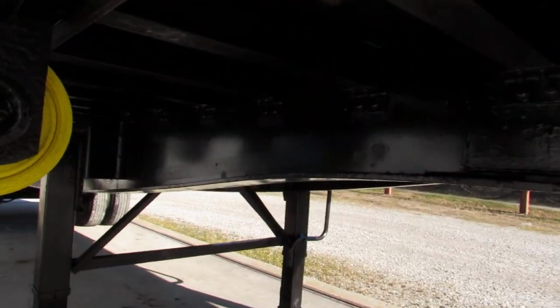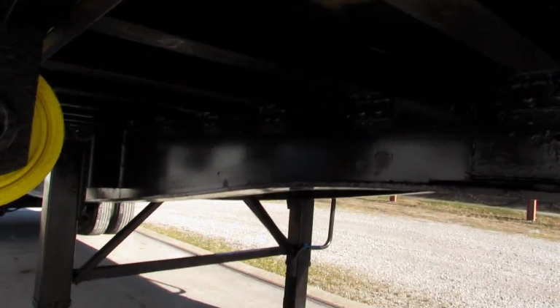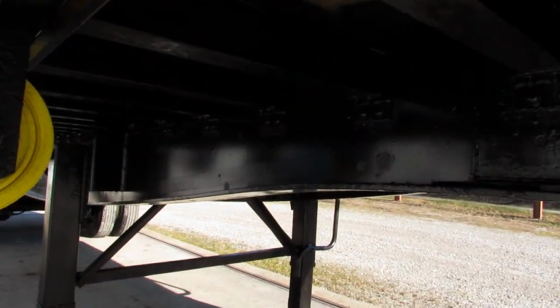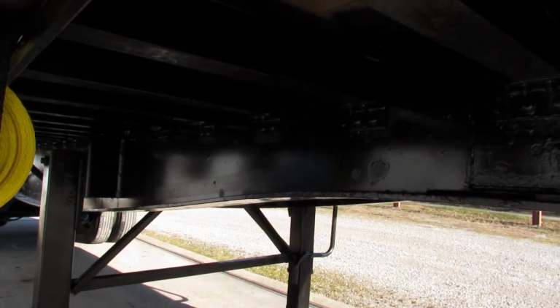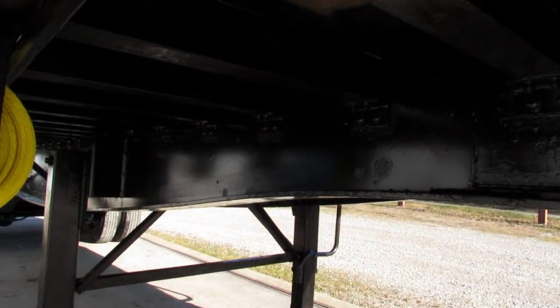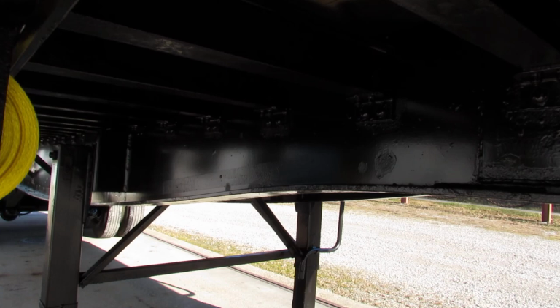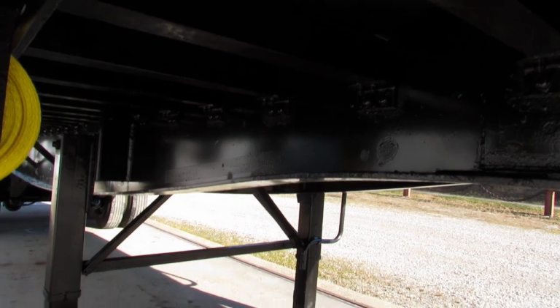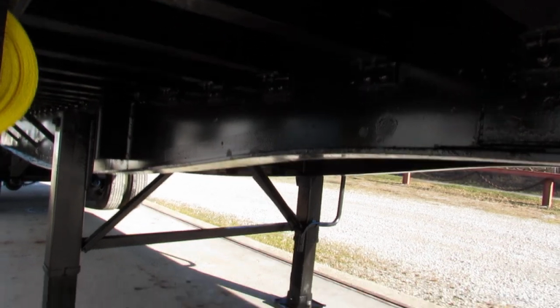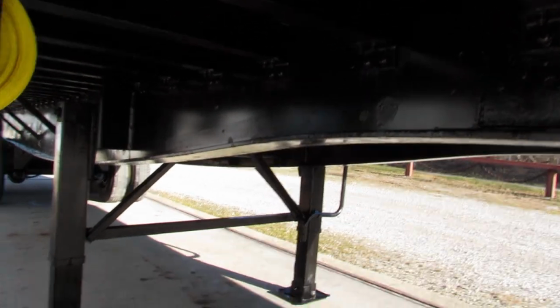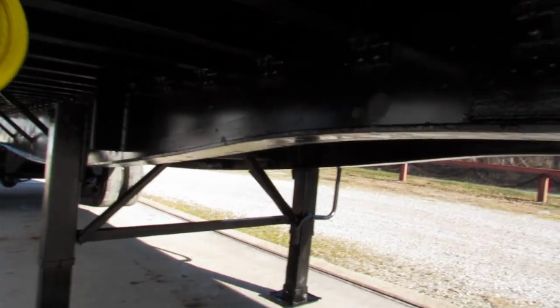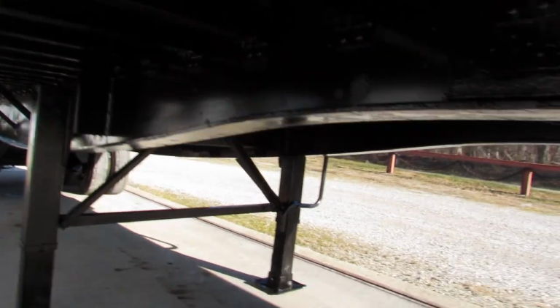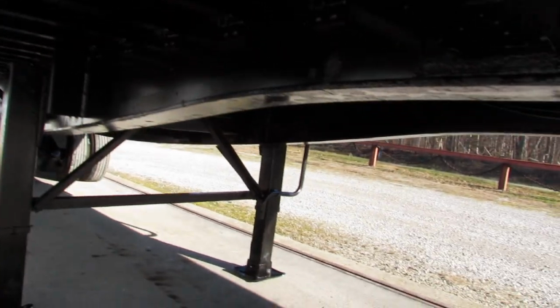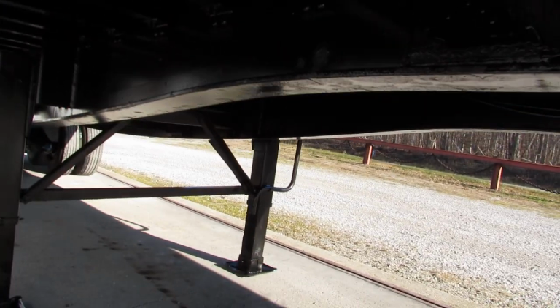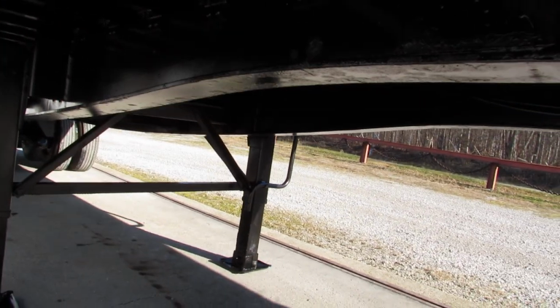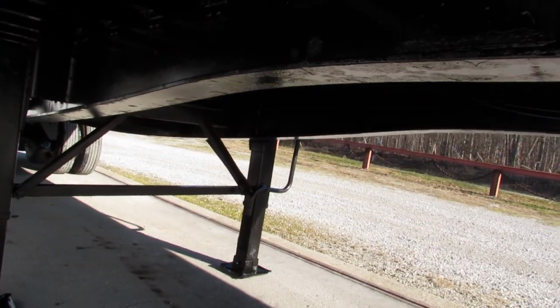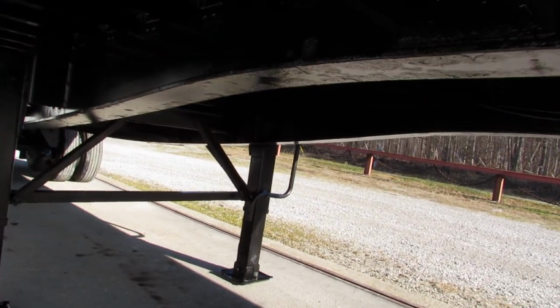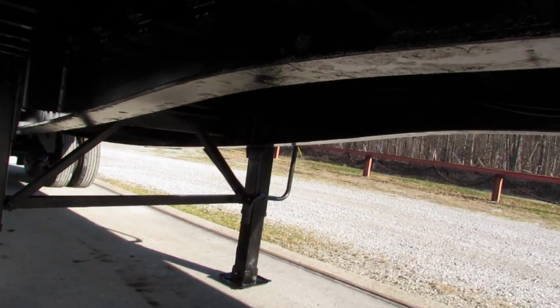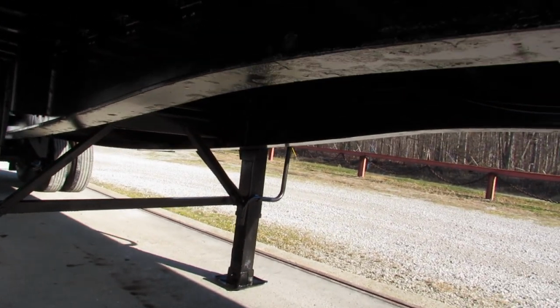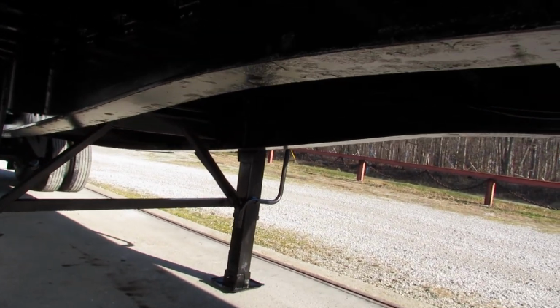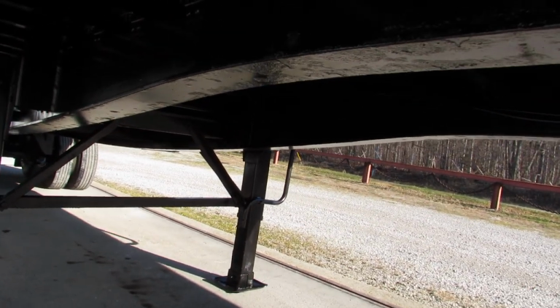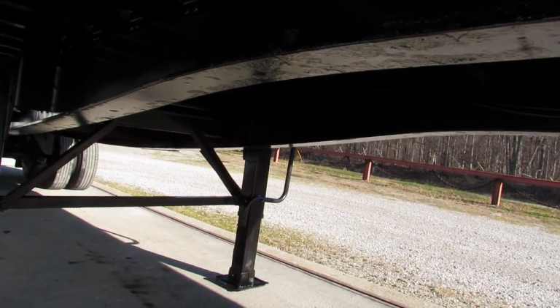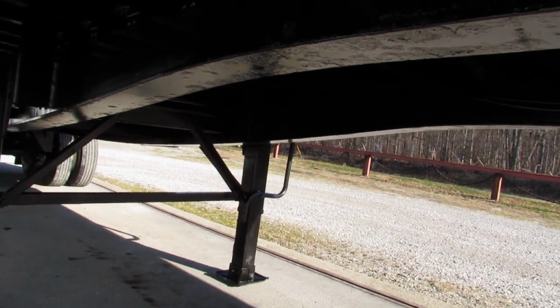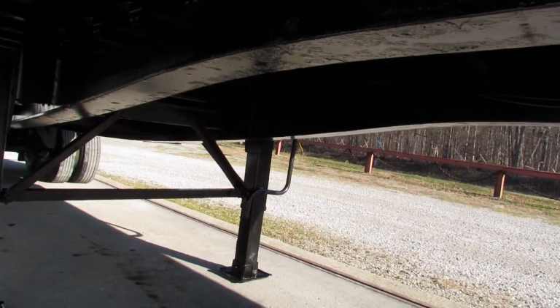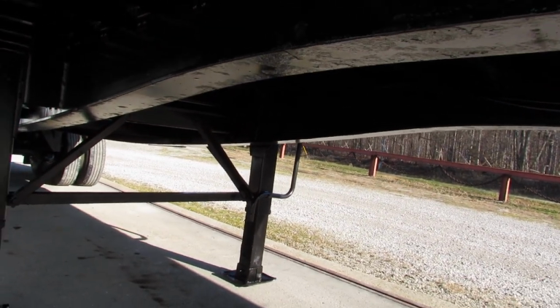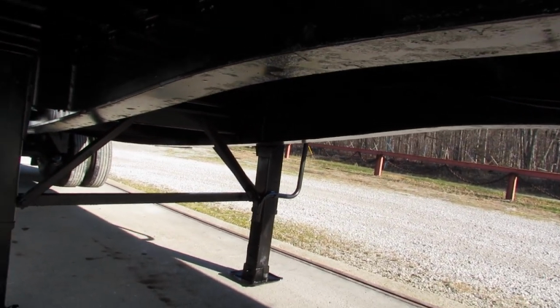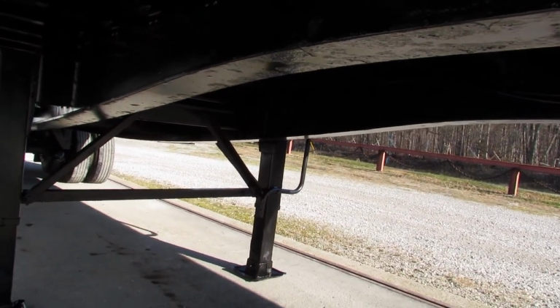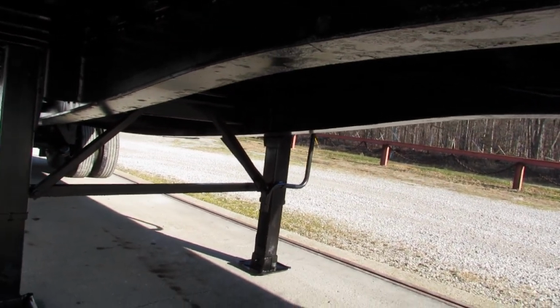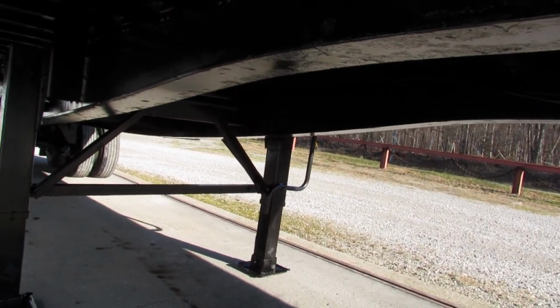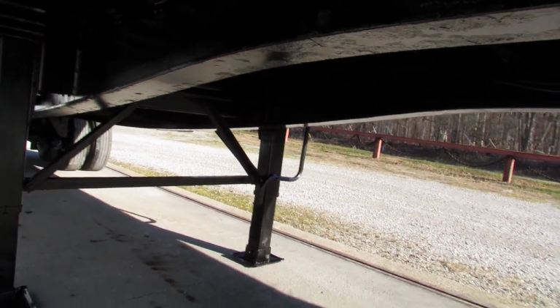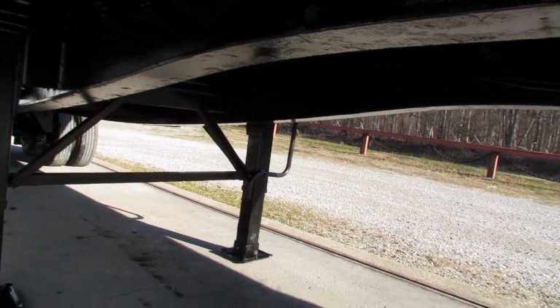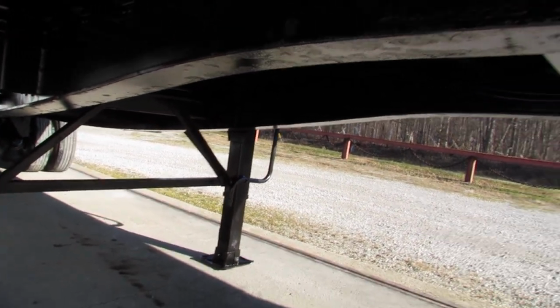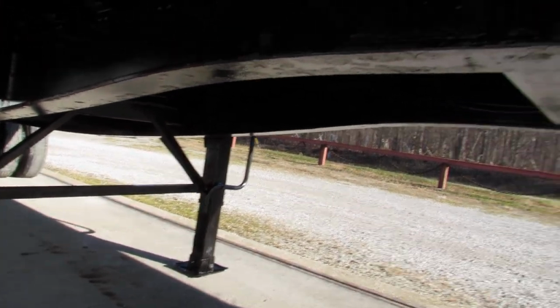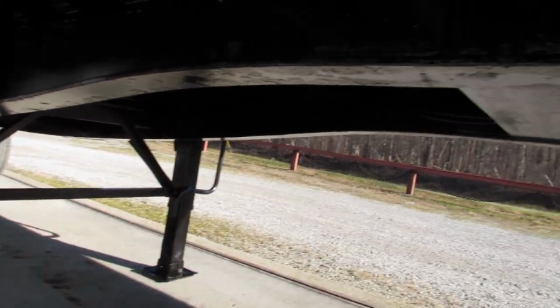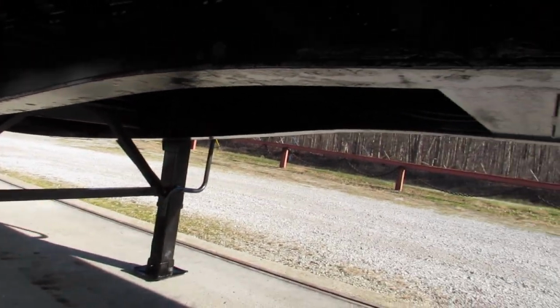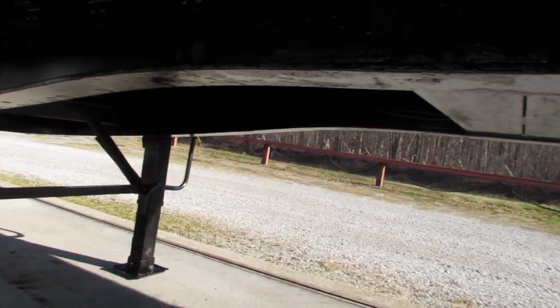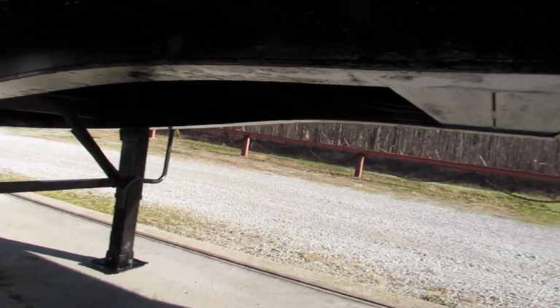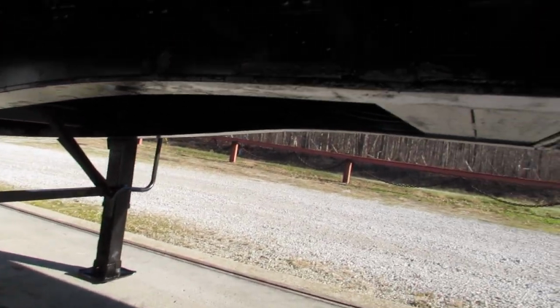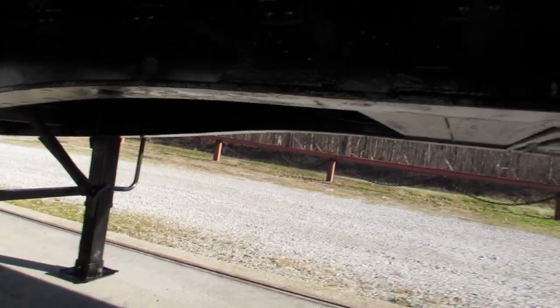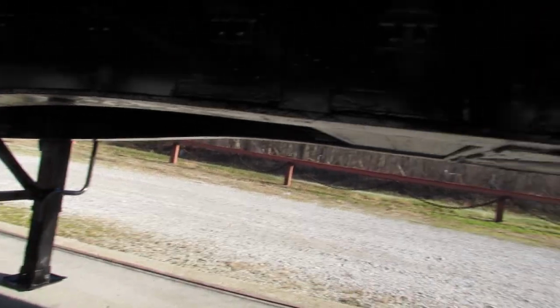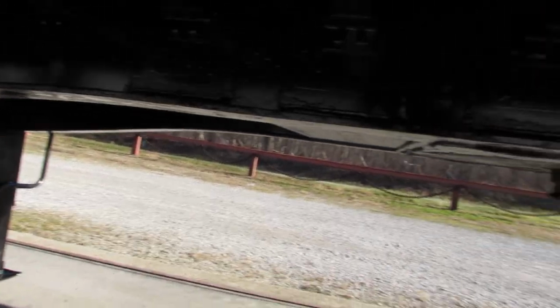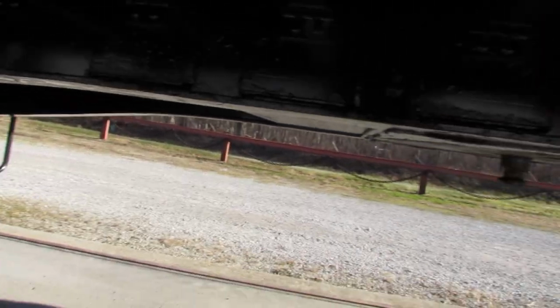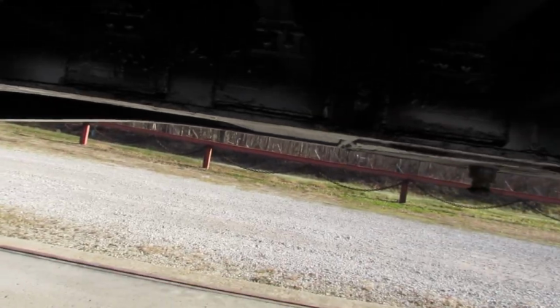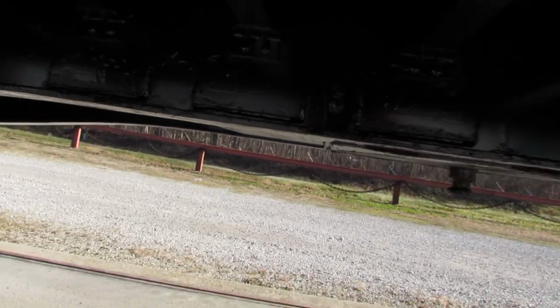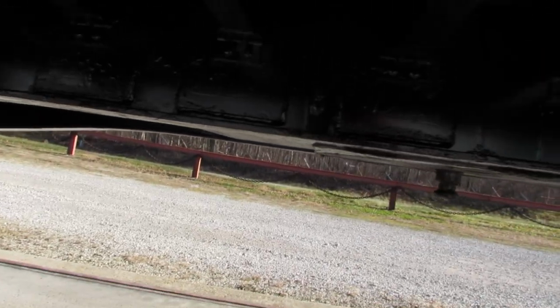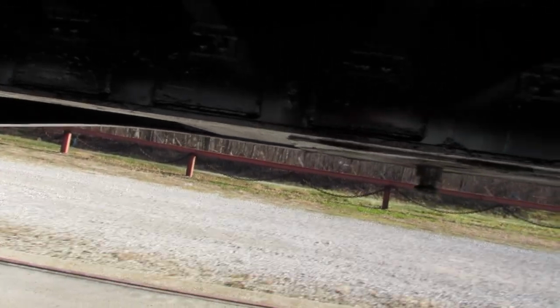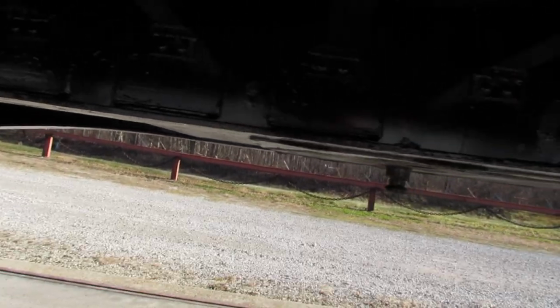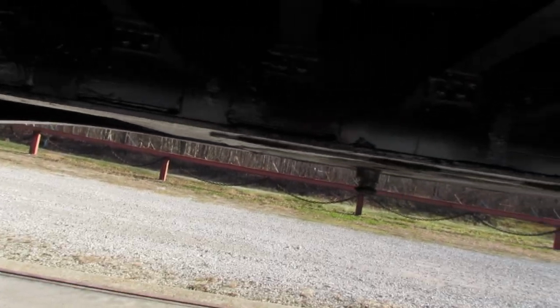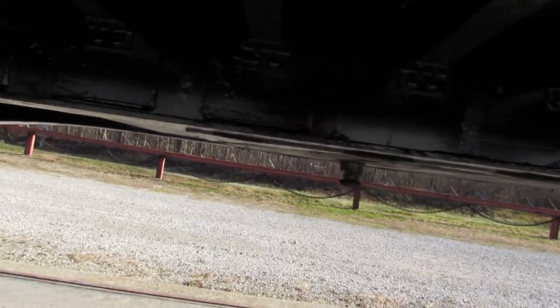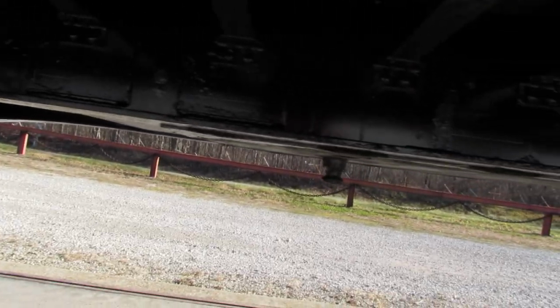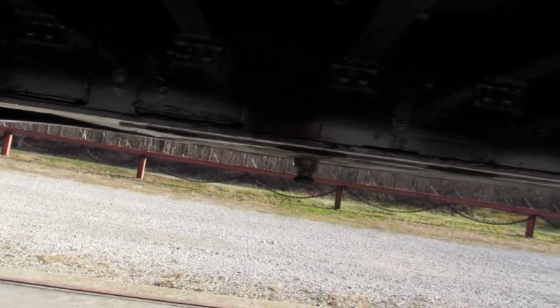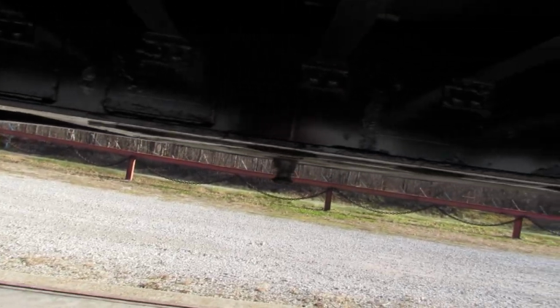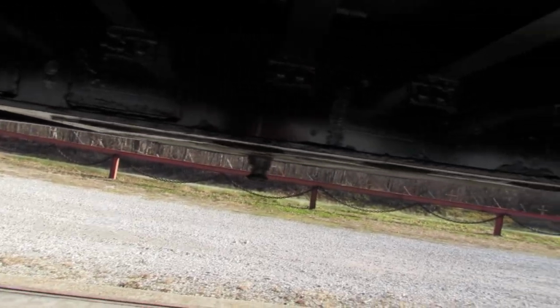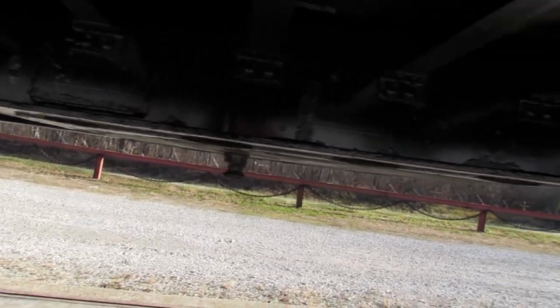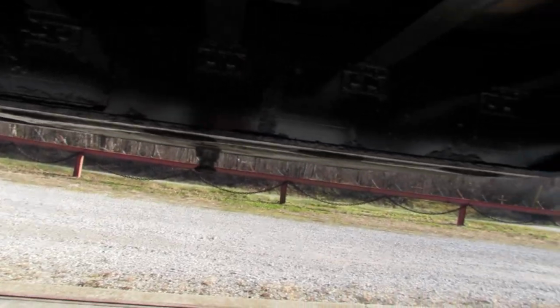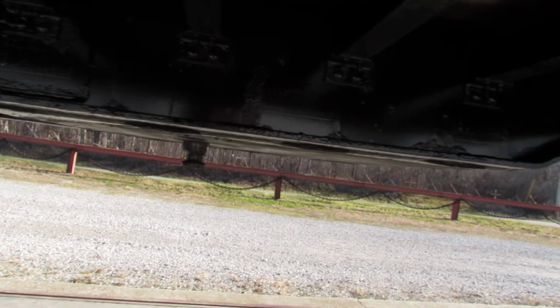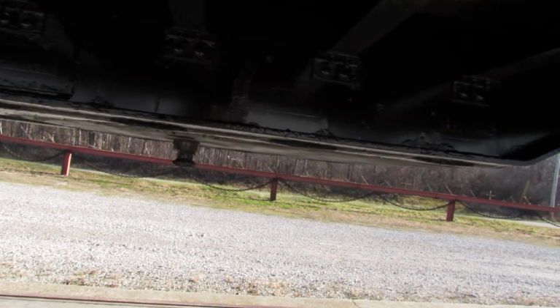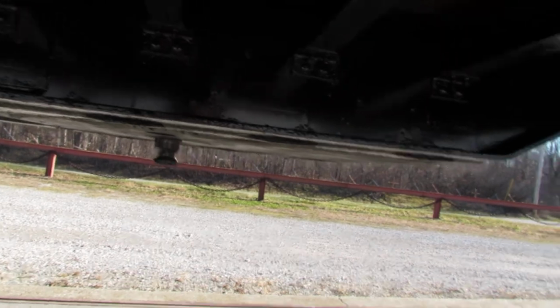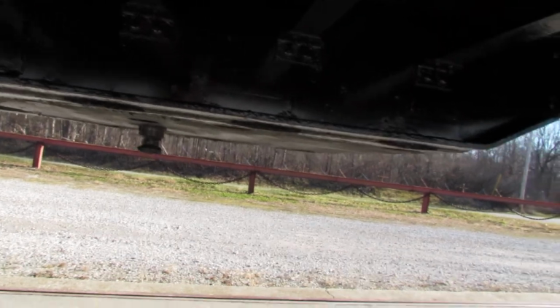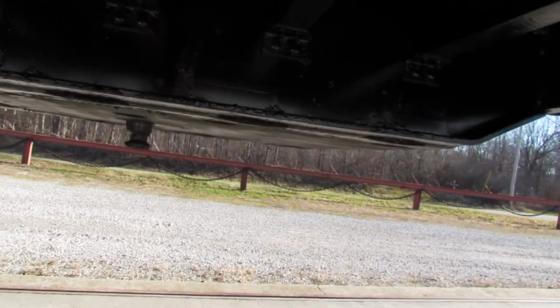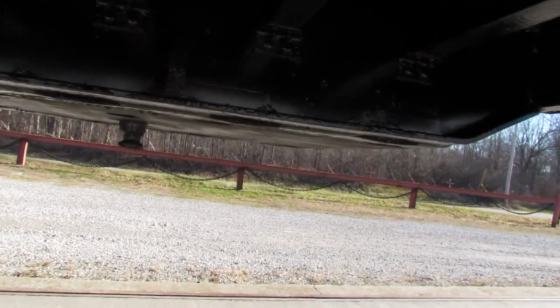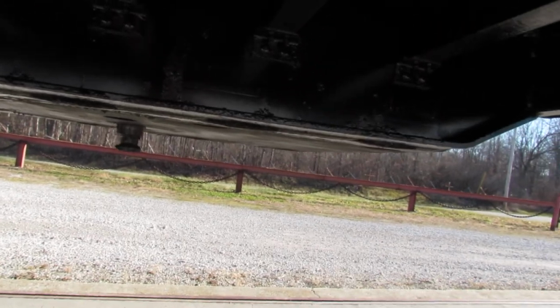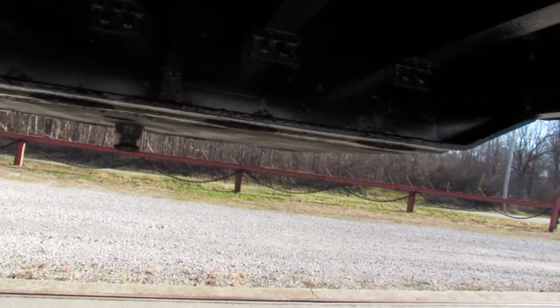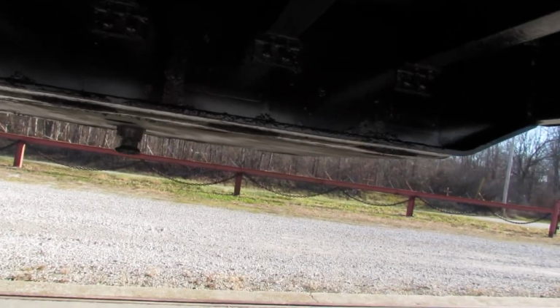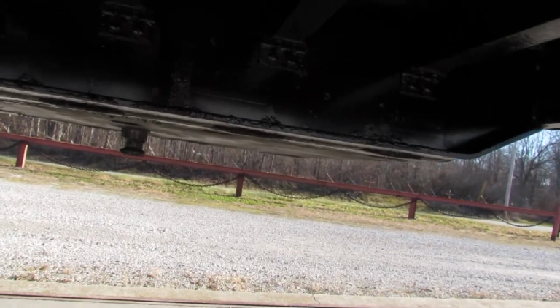As you can see, the underside has been turbo blasted, primed and repainted. Kingpin plates are in excellent condition.